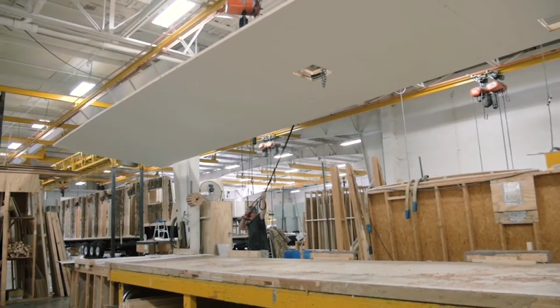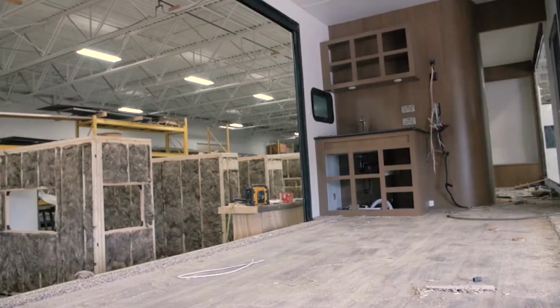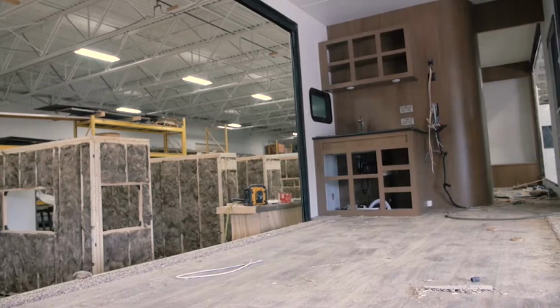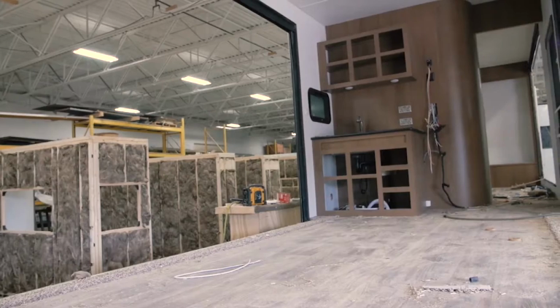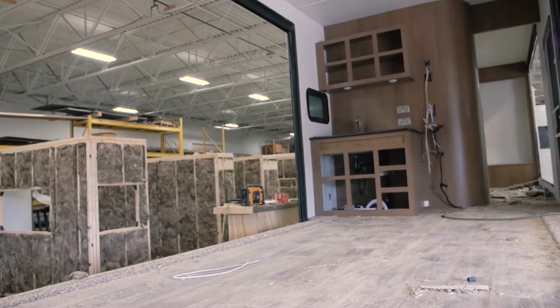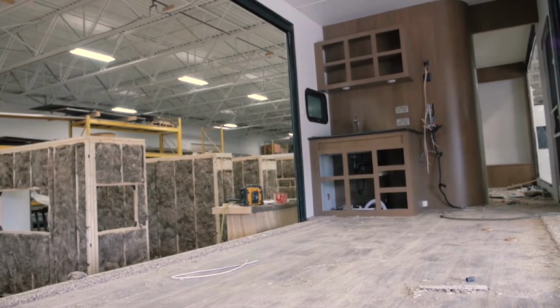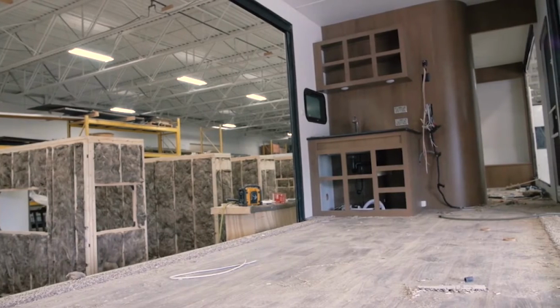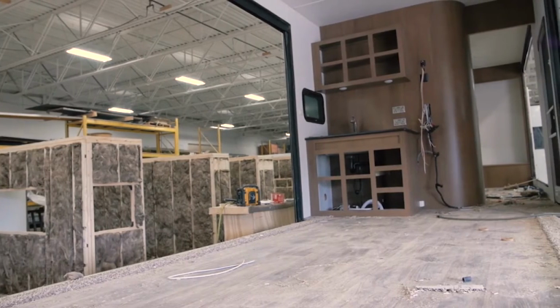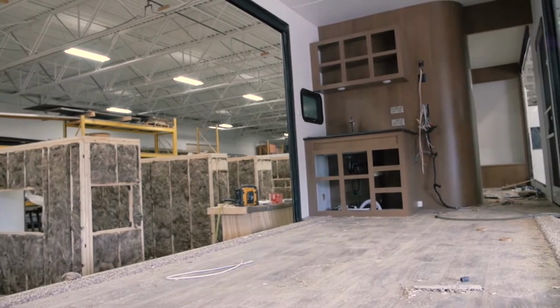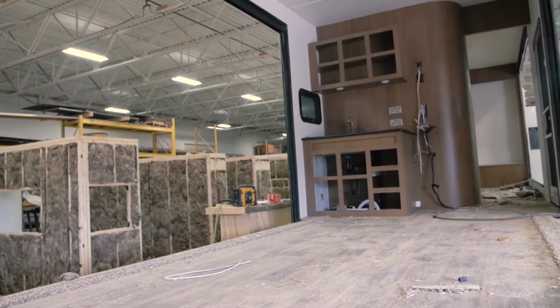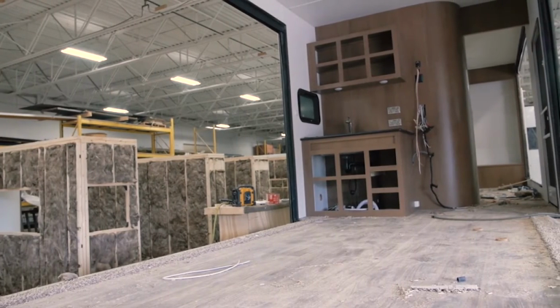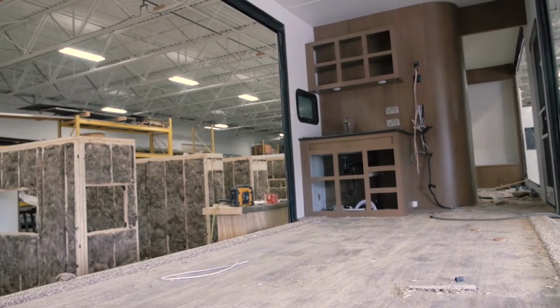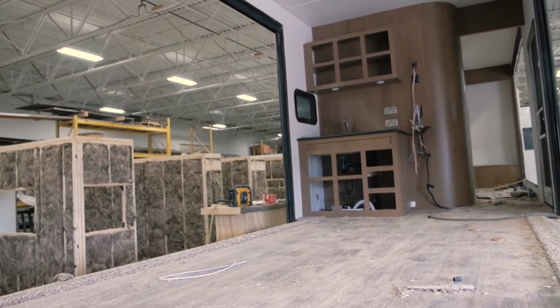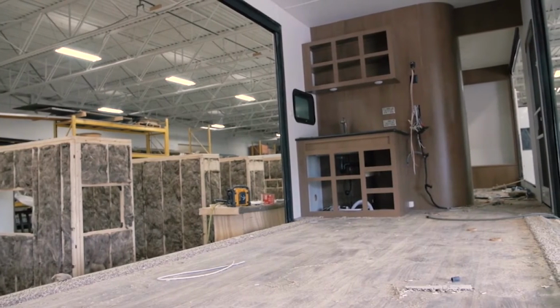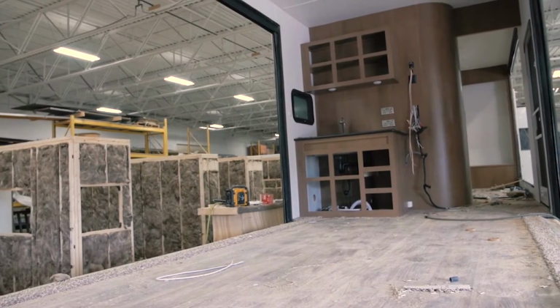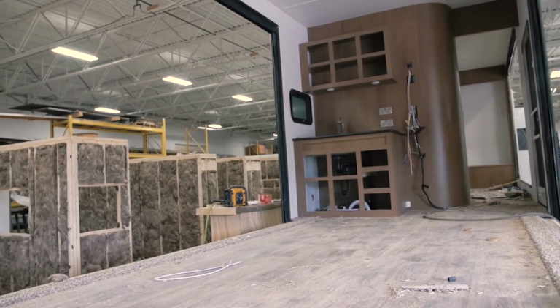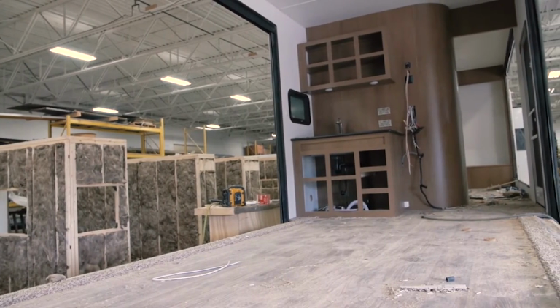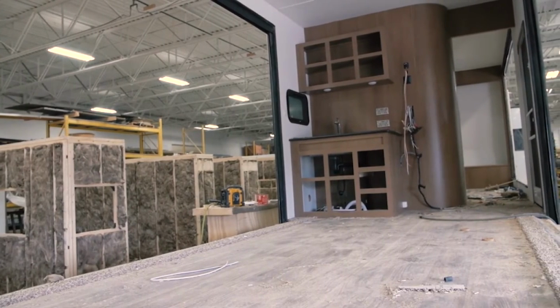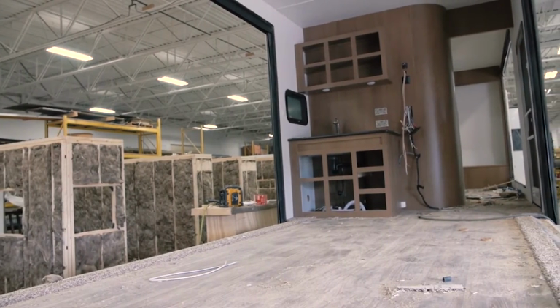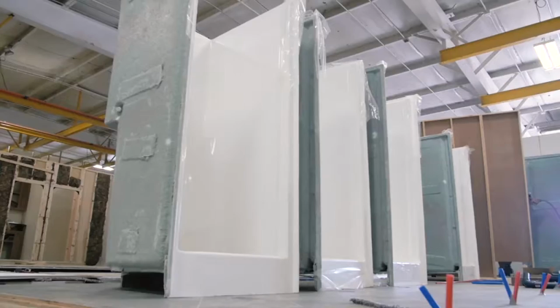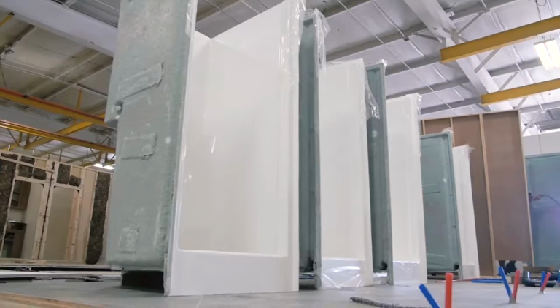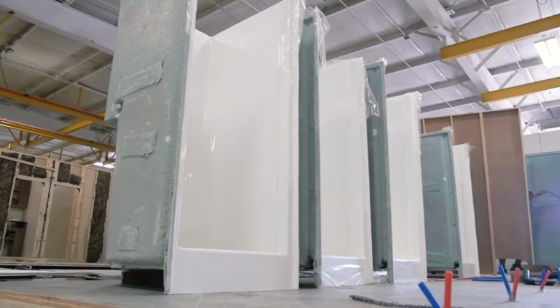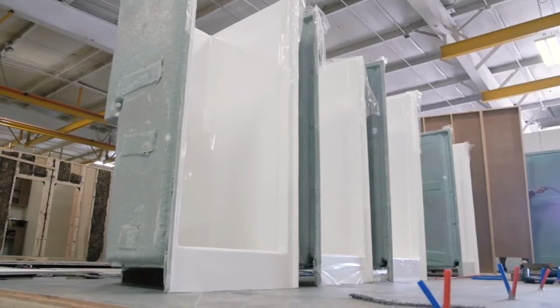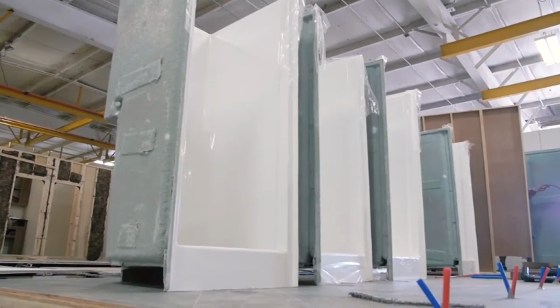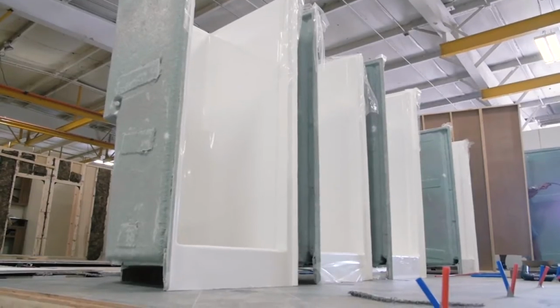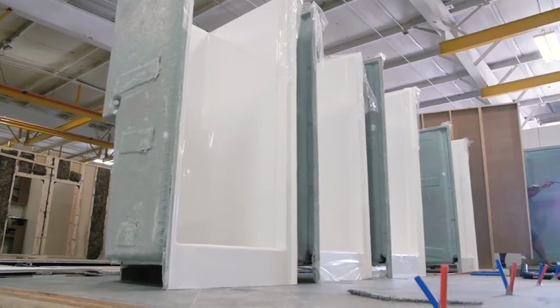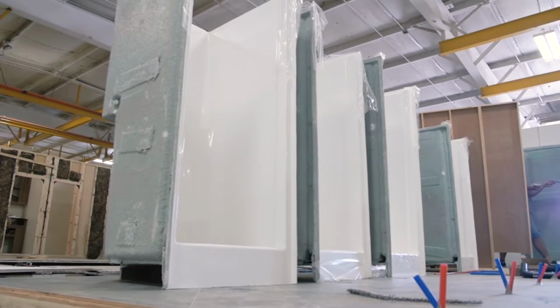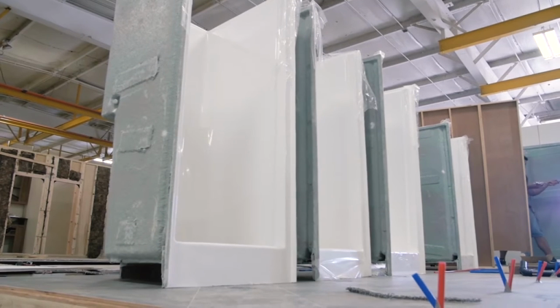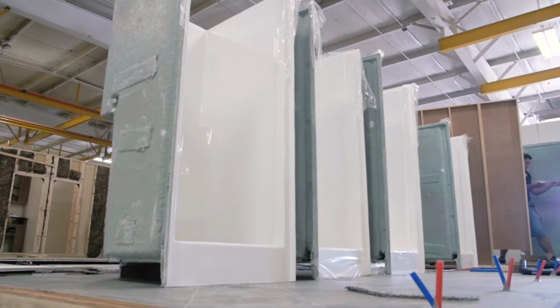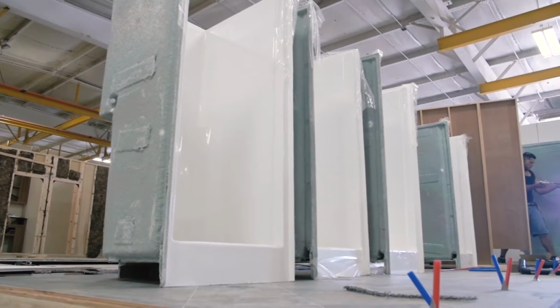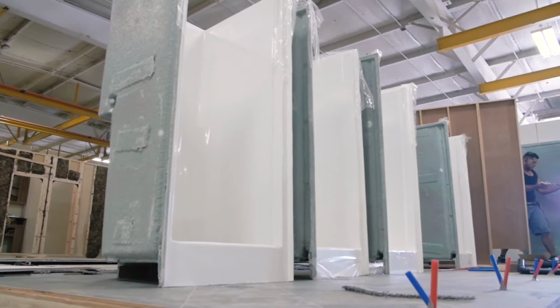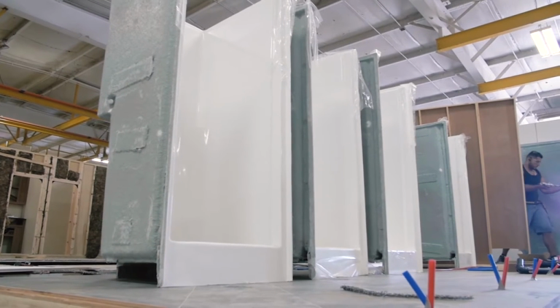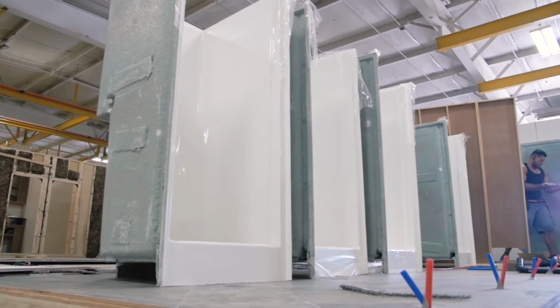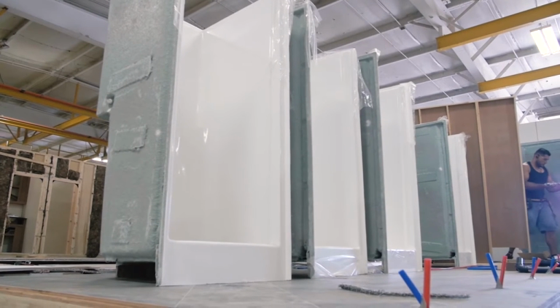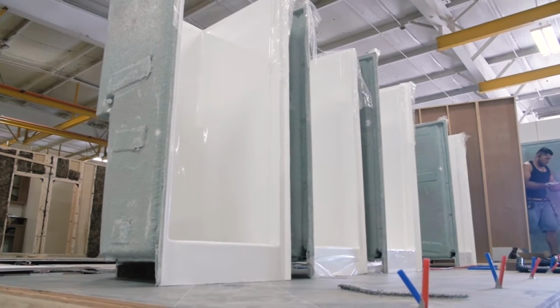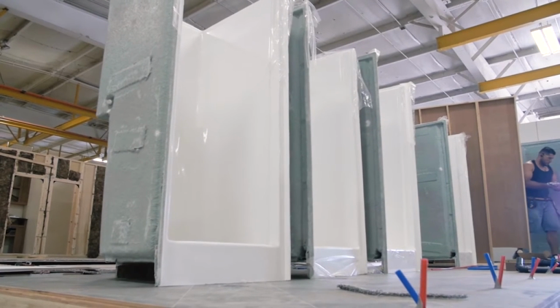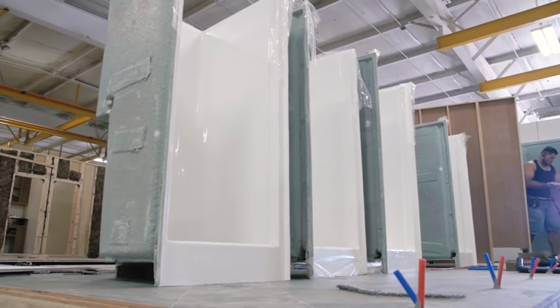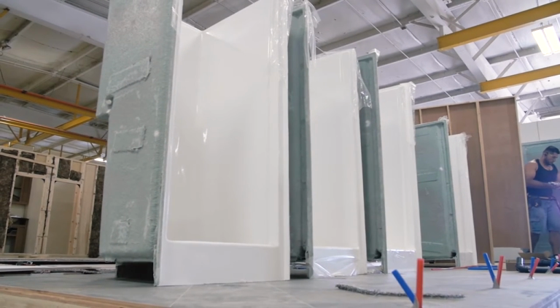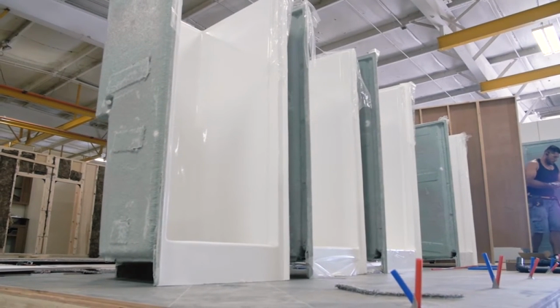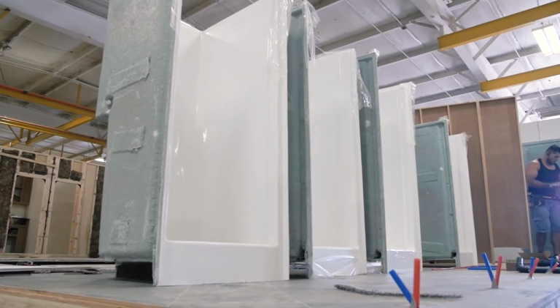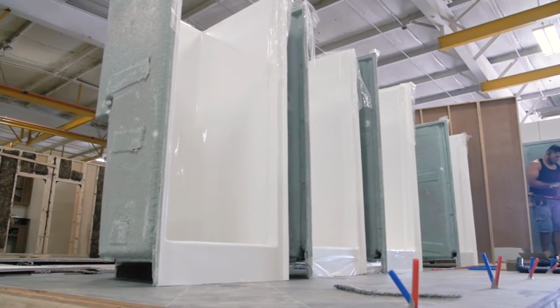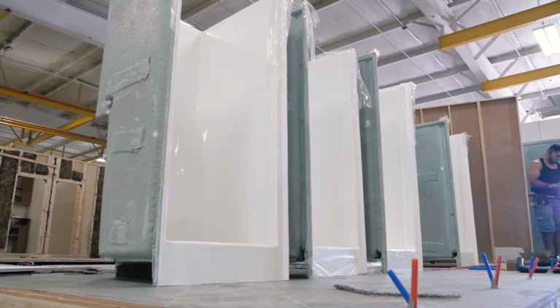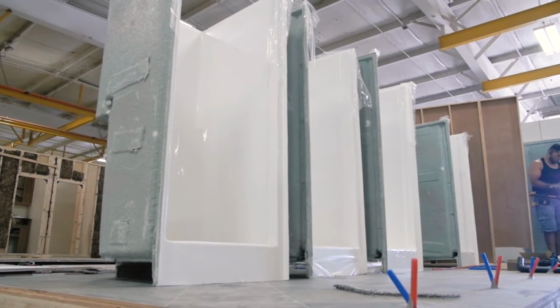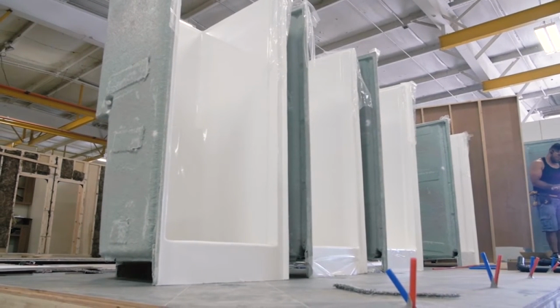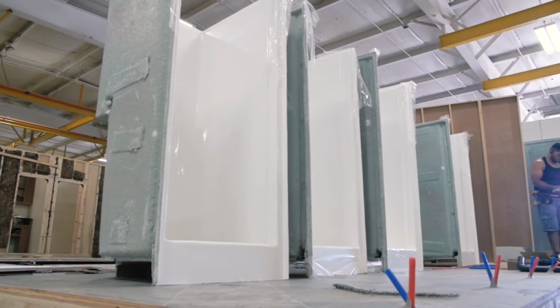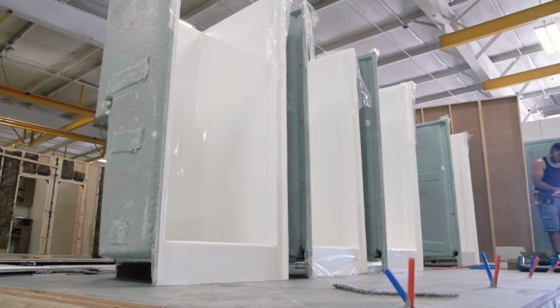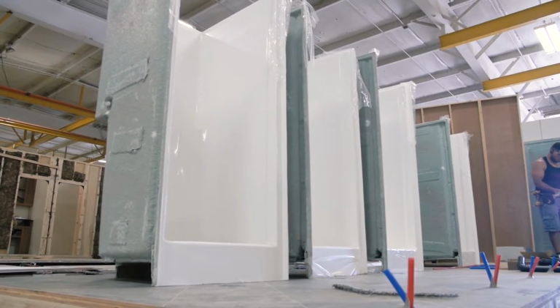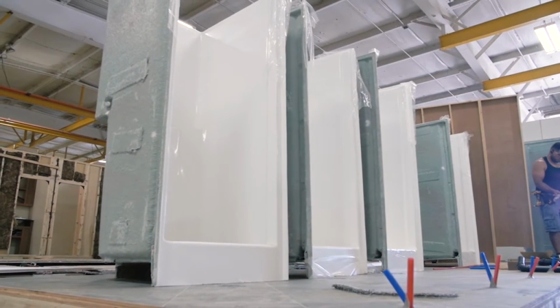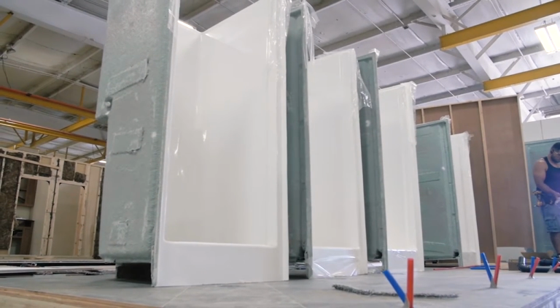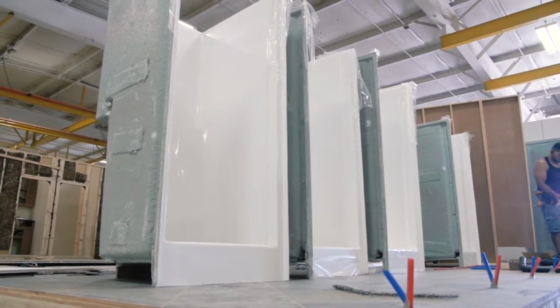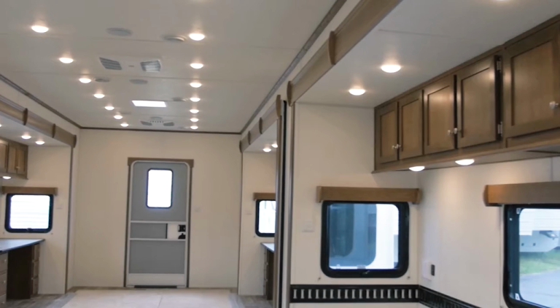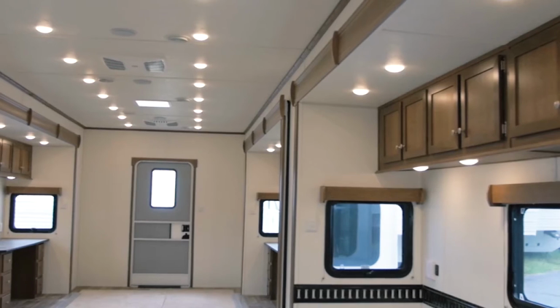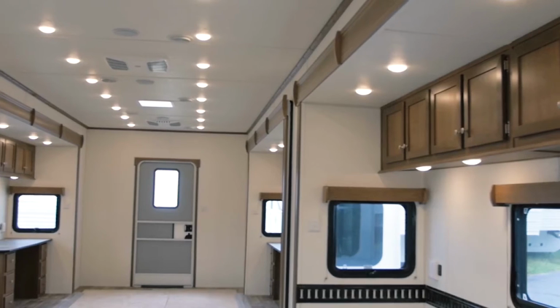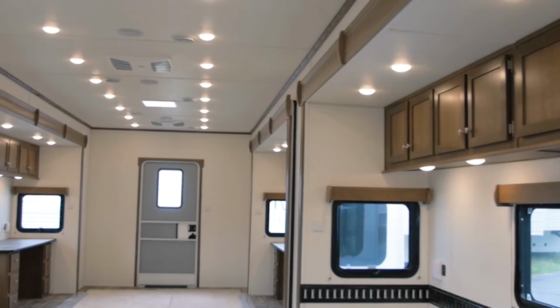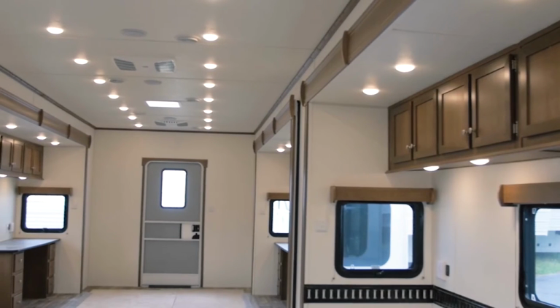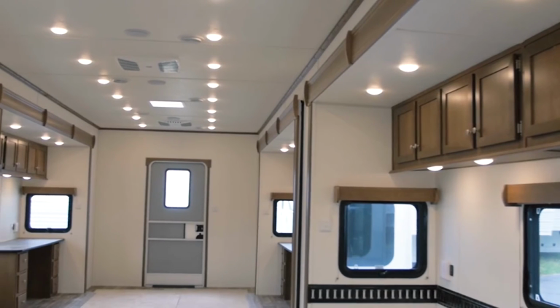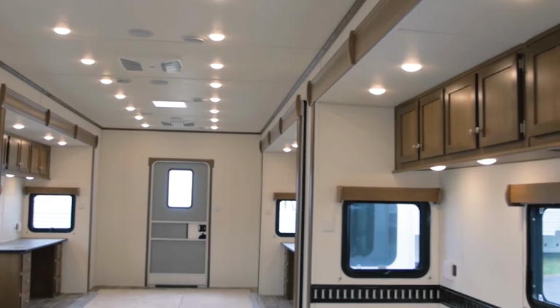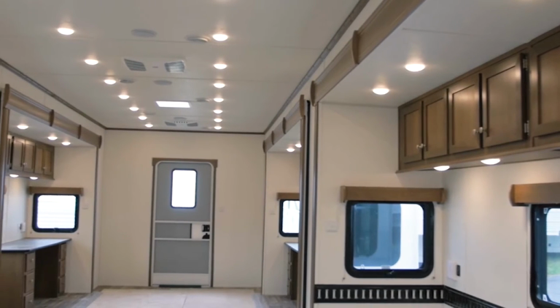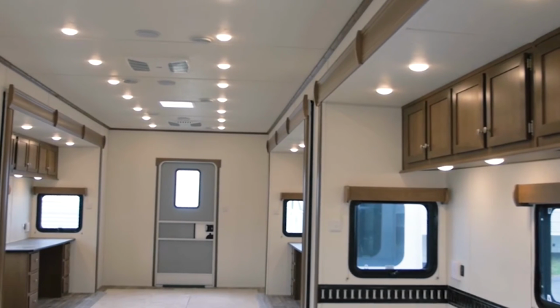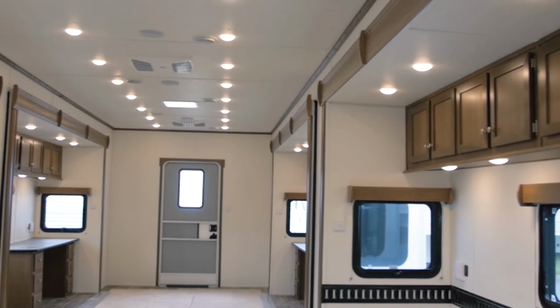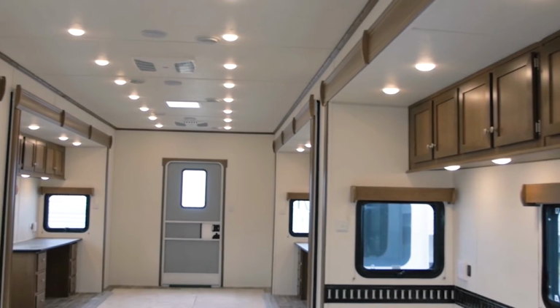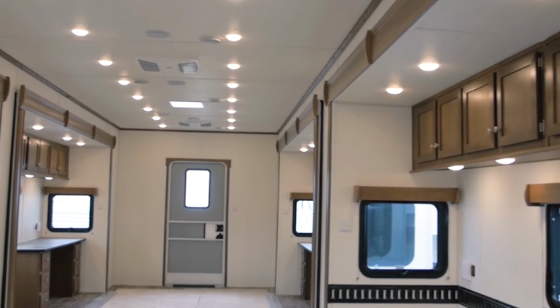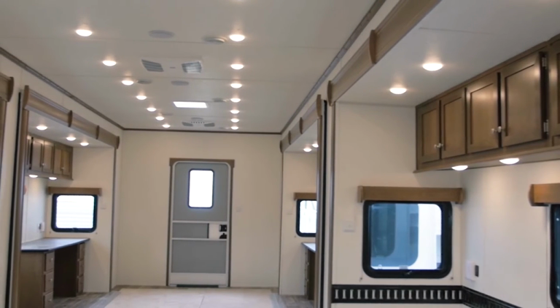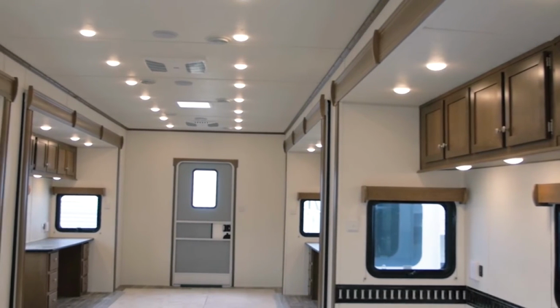From mobile clinic to command center, our units are built to your specifications and built to last.